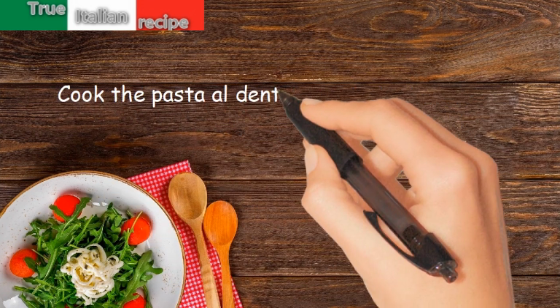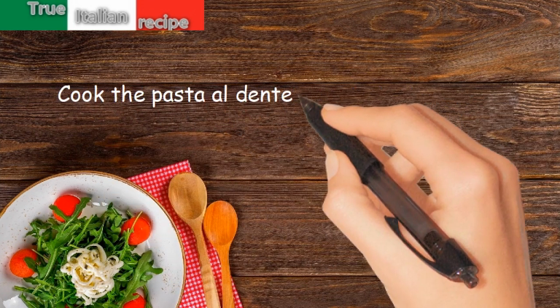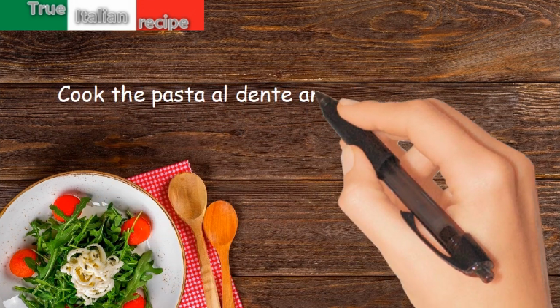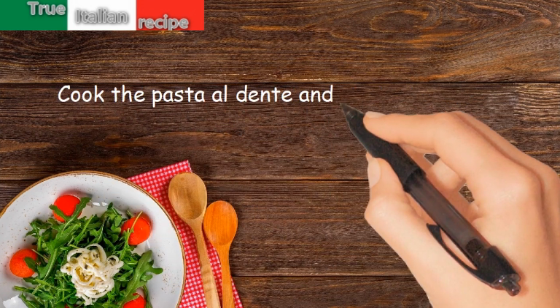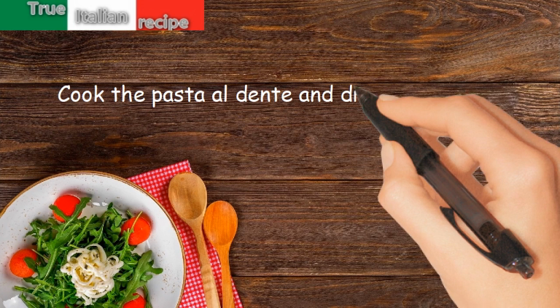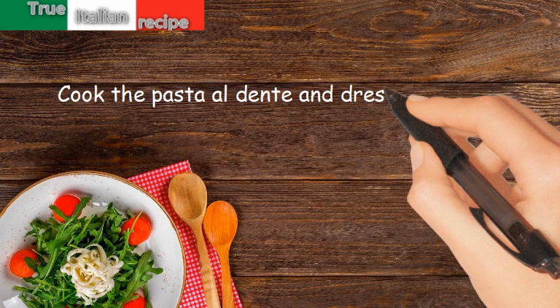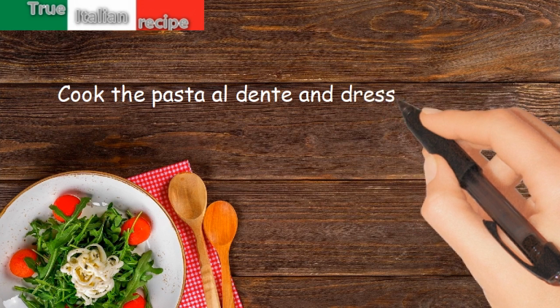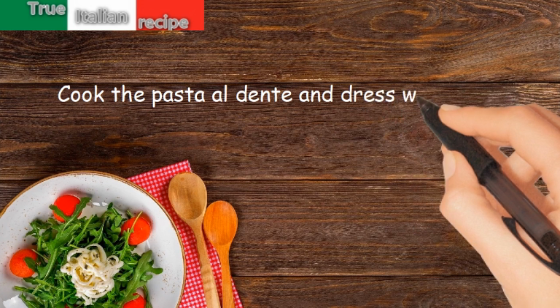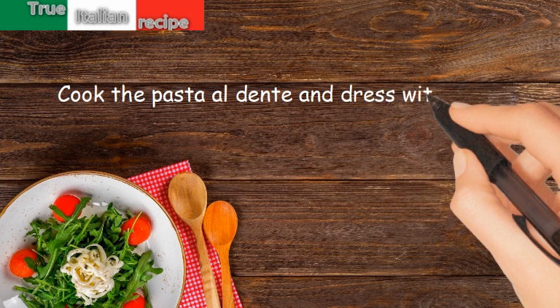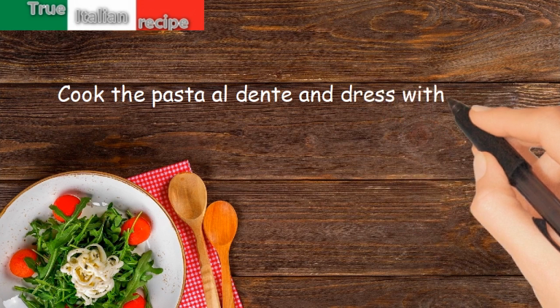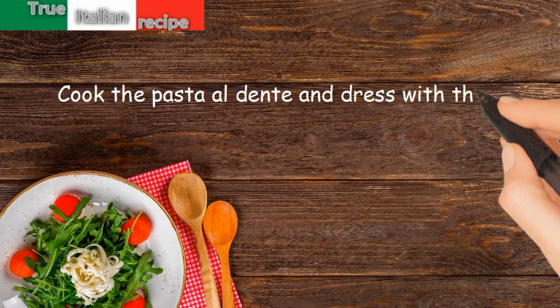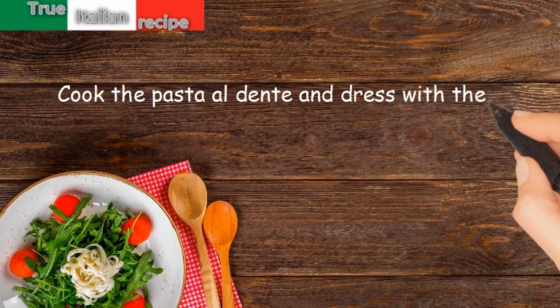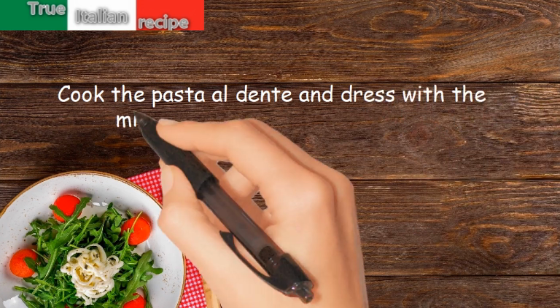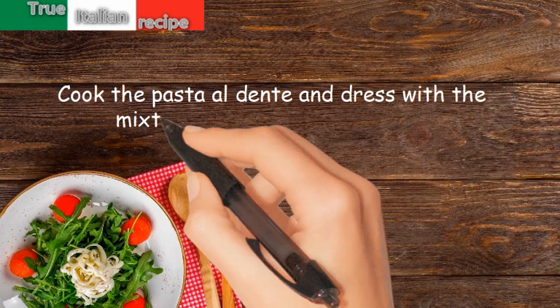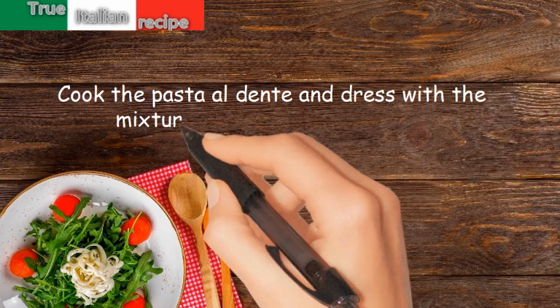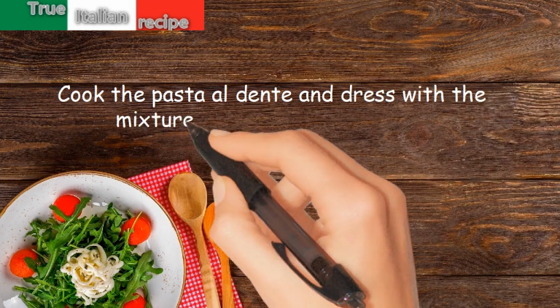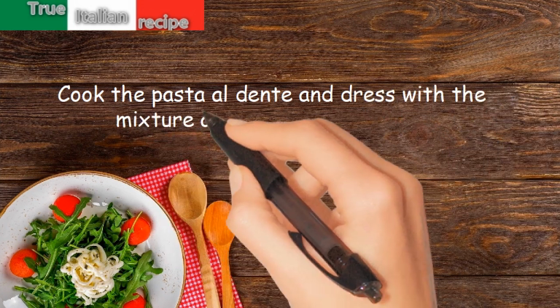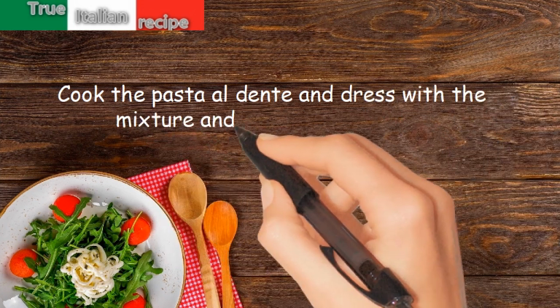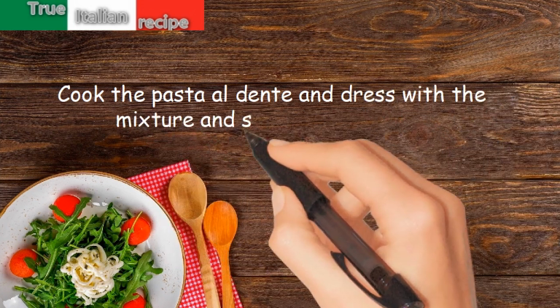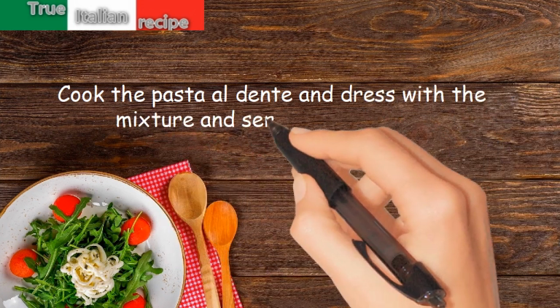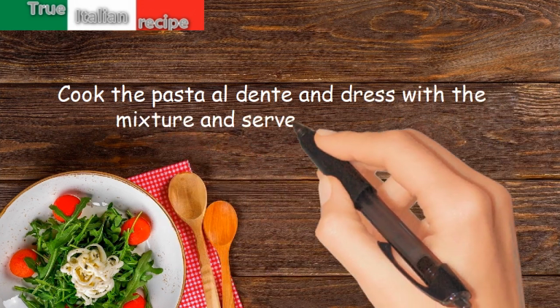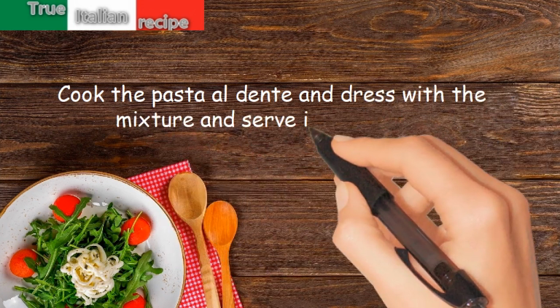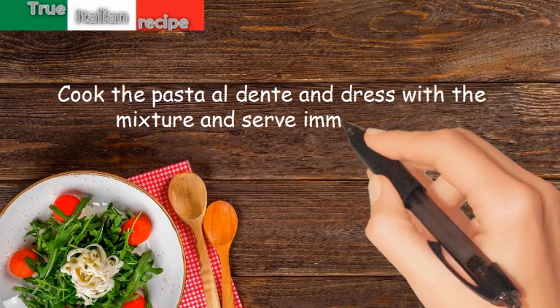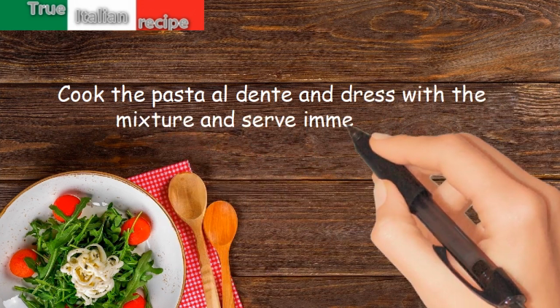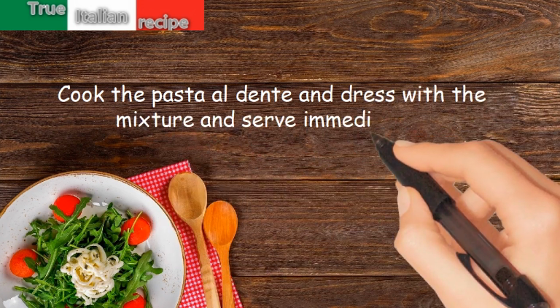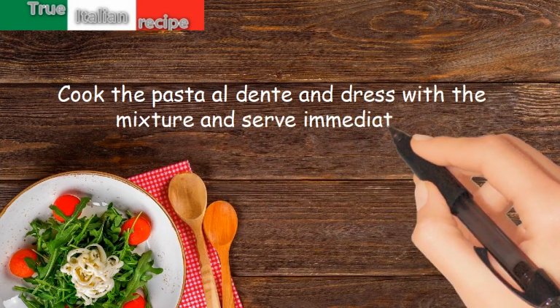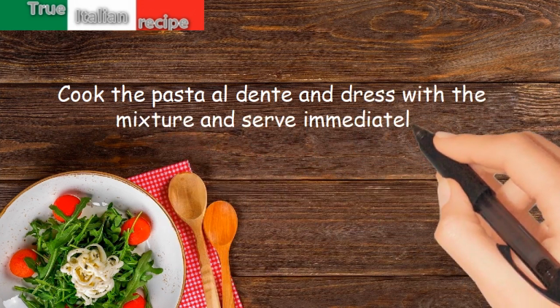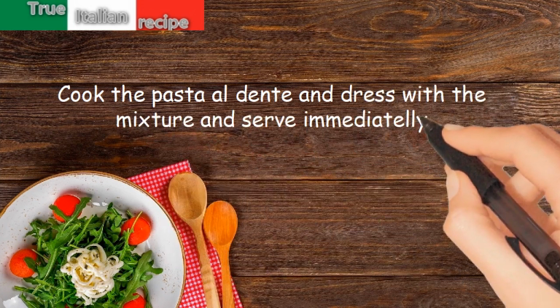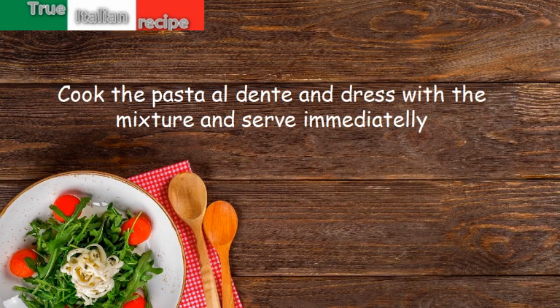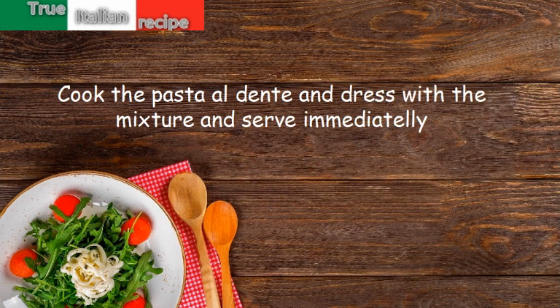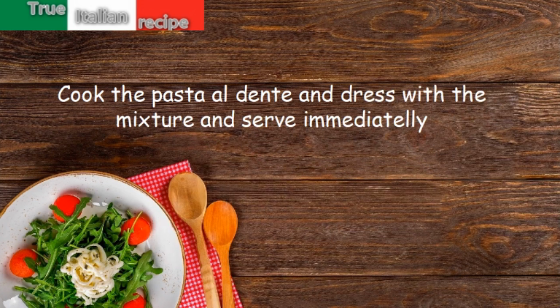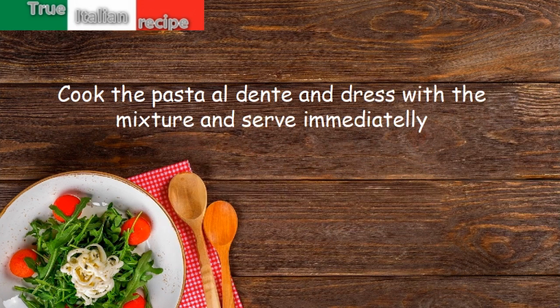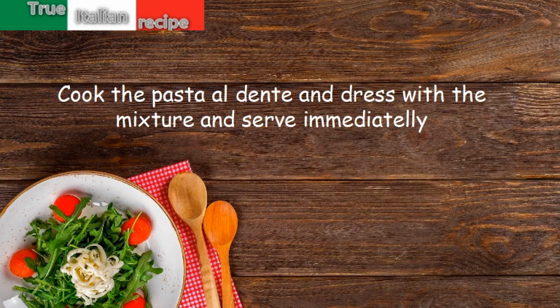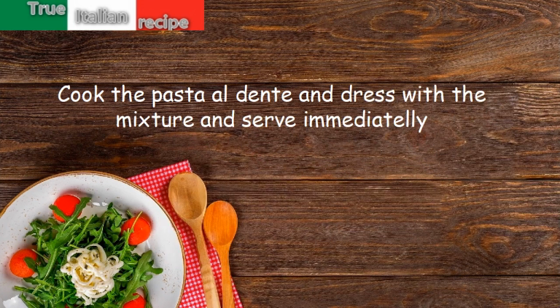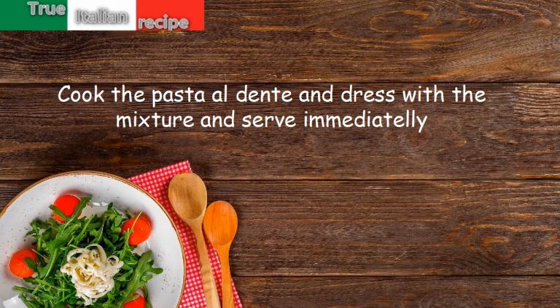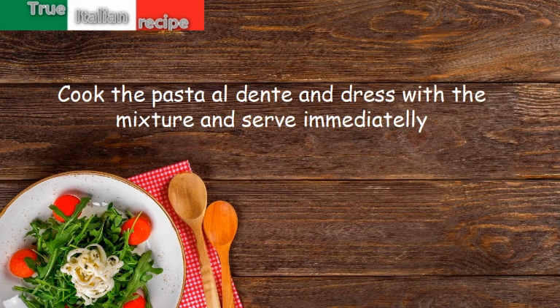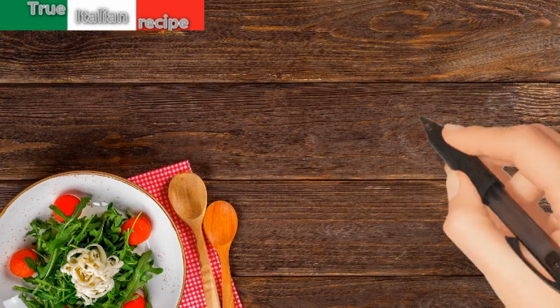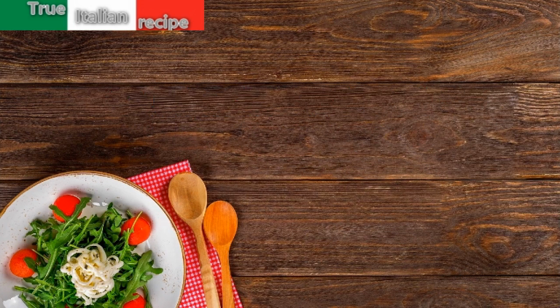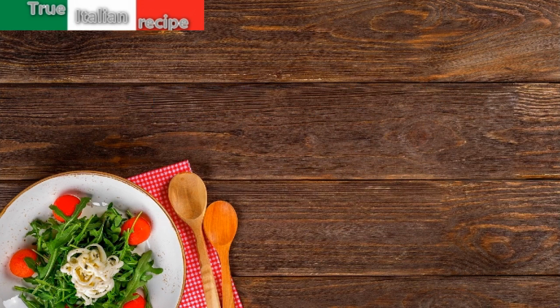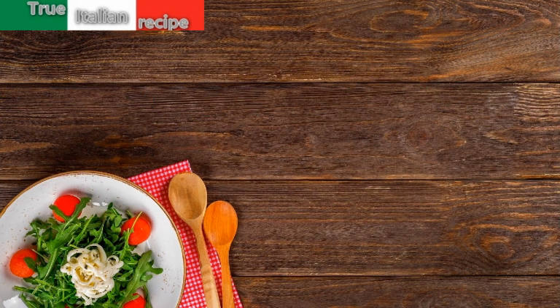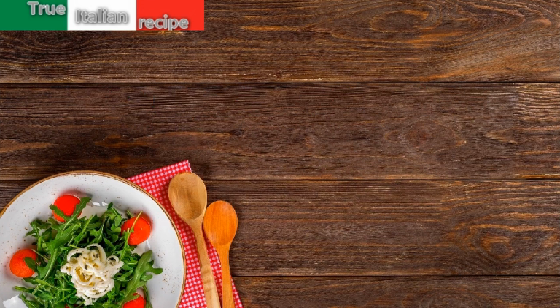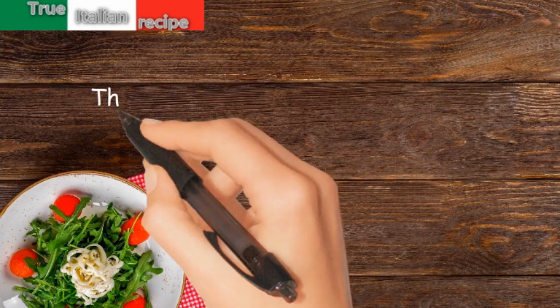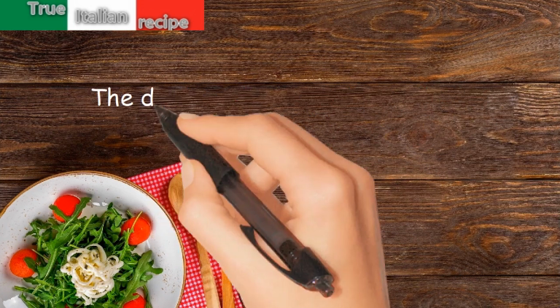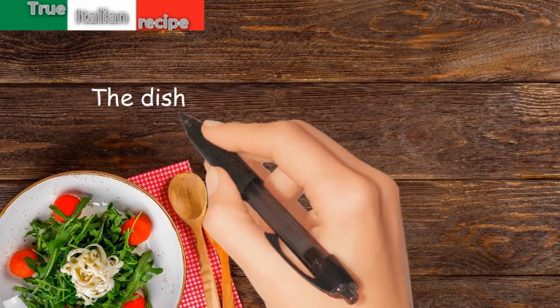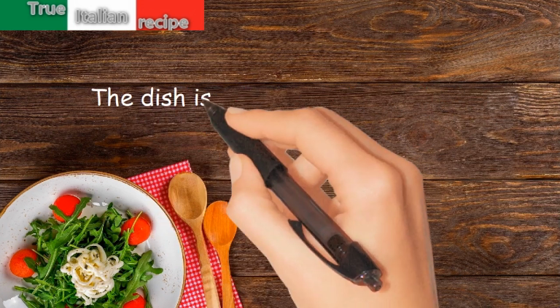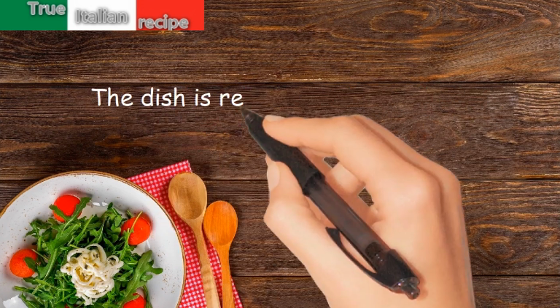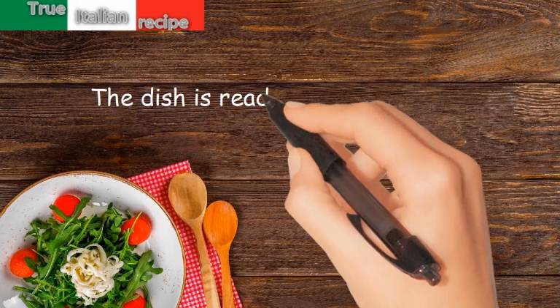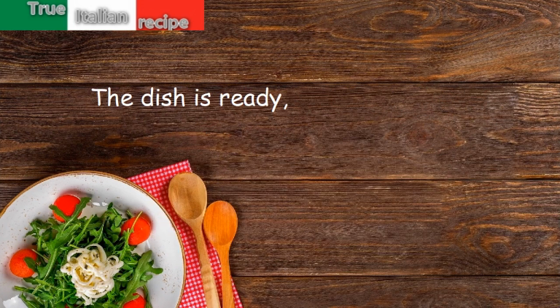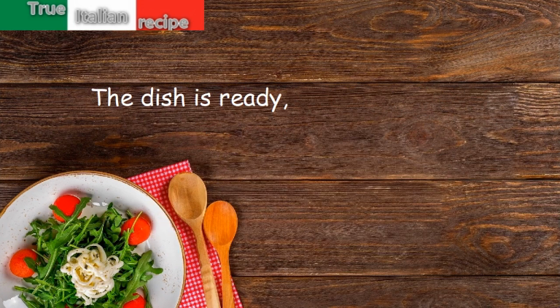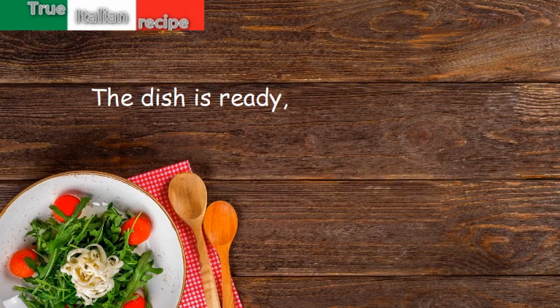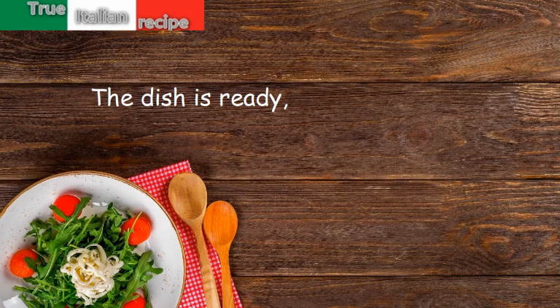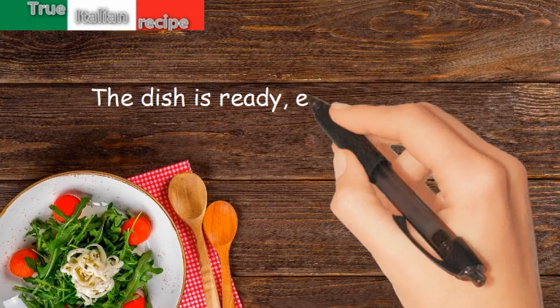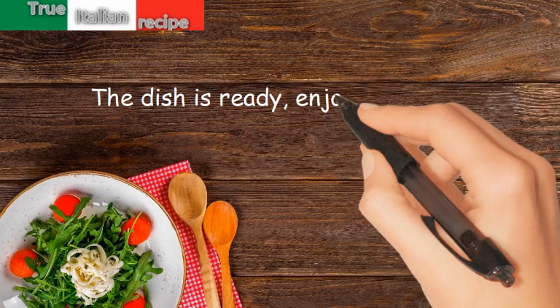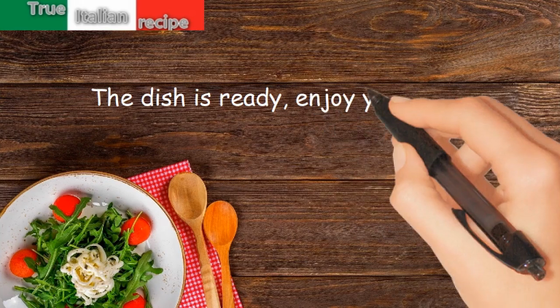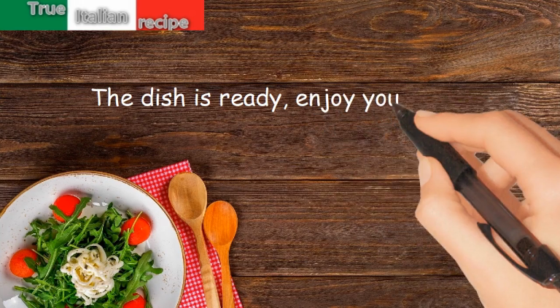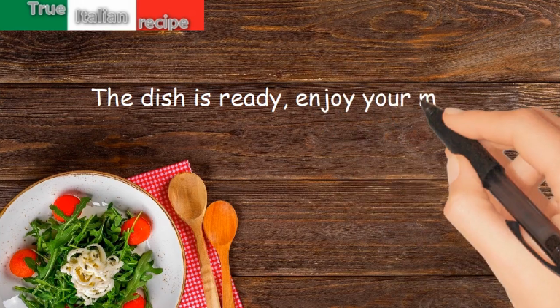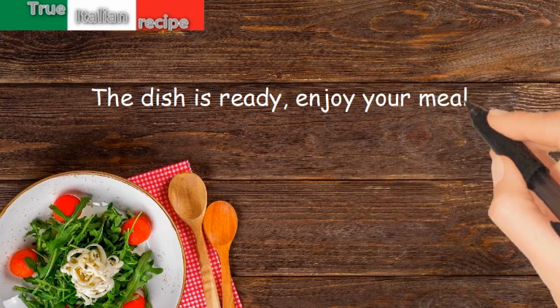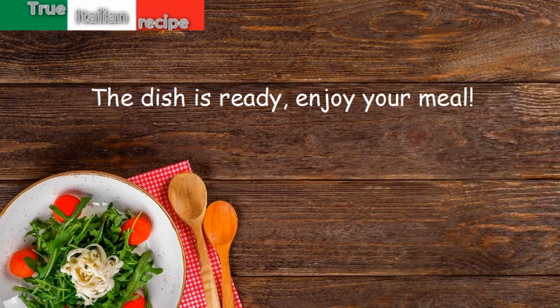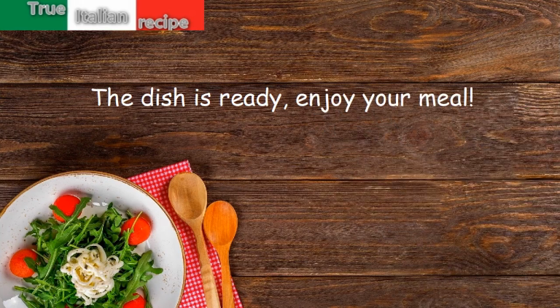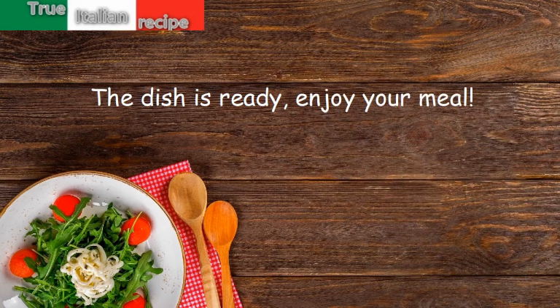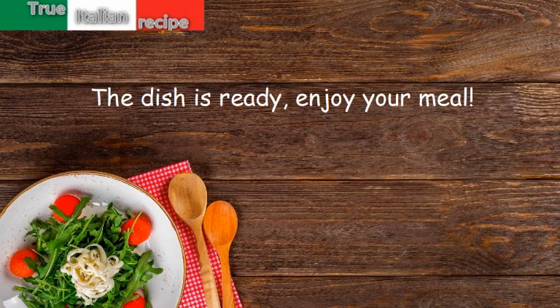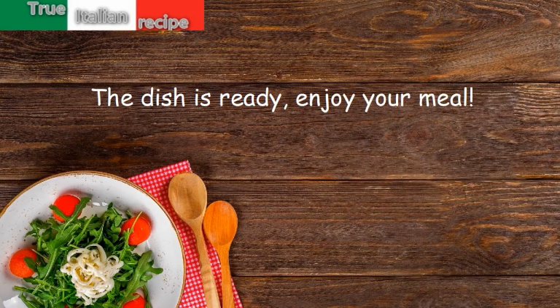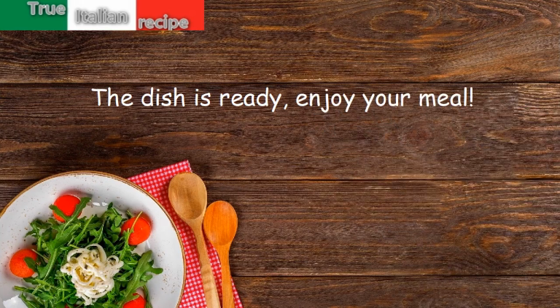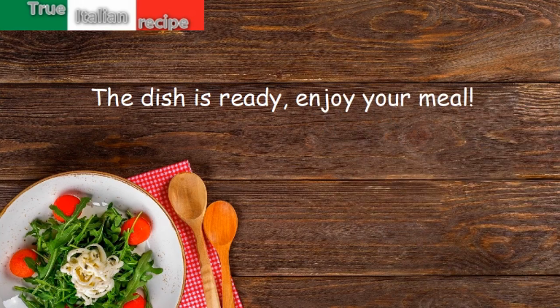Serve immediately. The dish is ready — enjoy your meal!